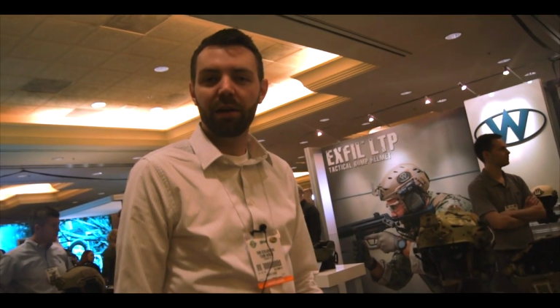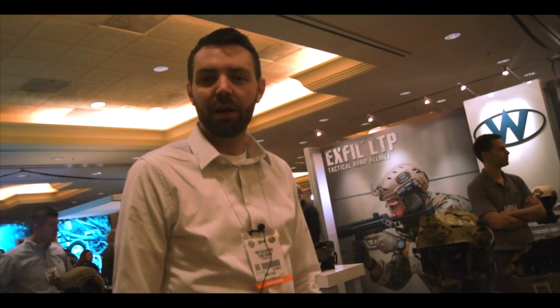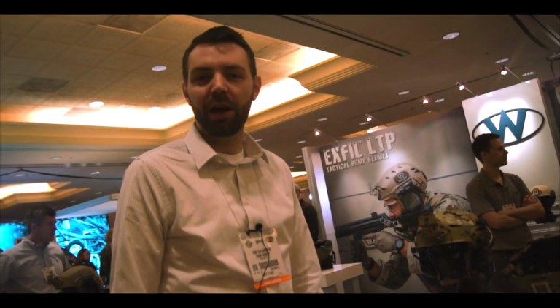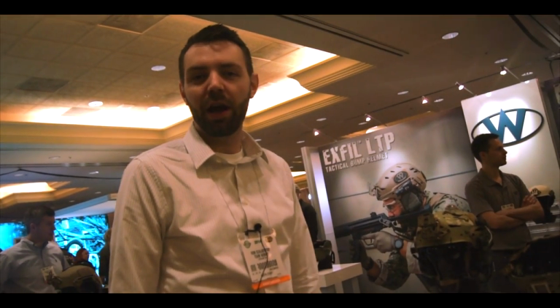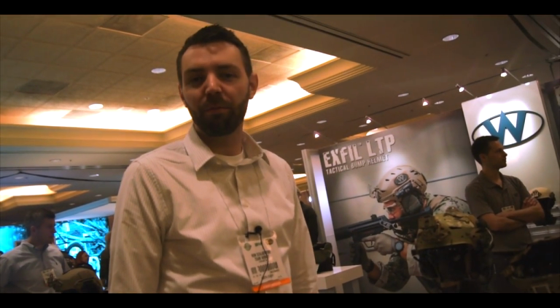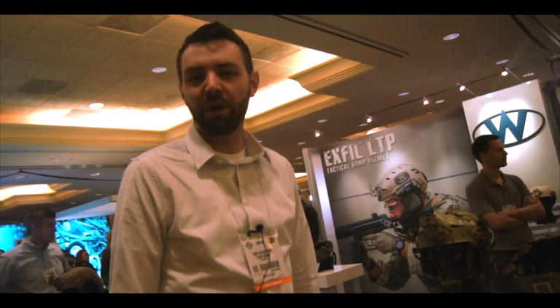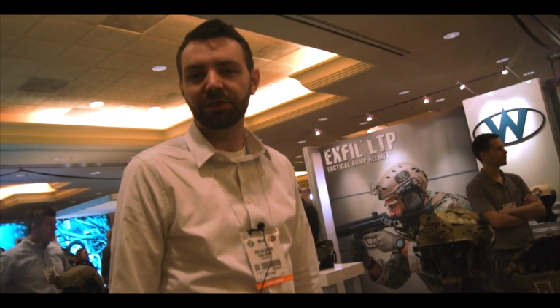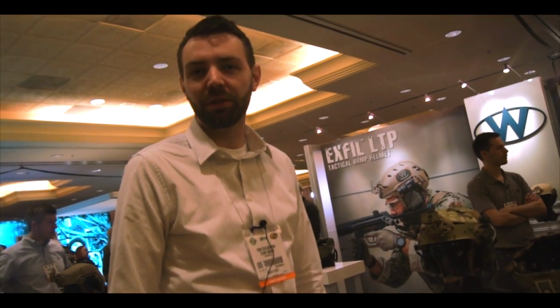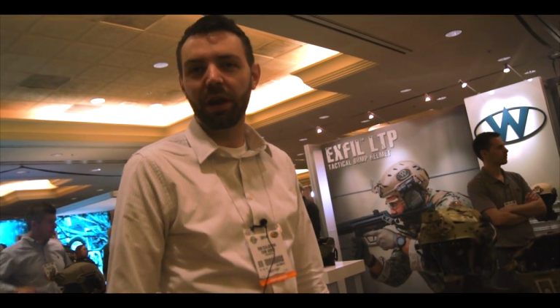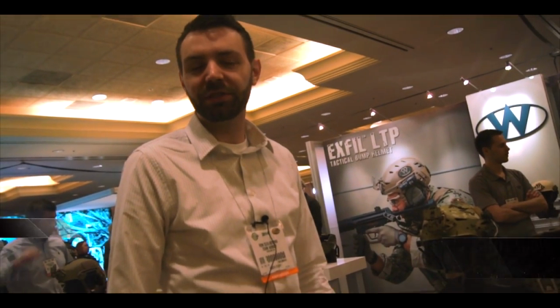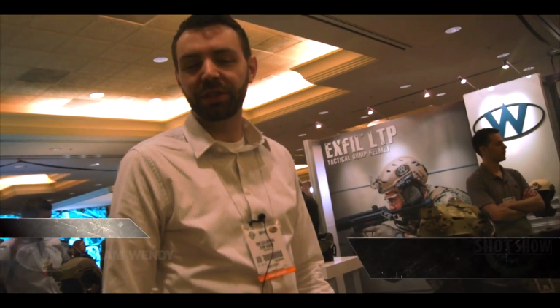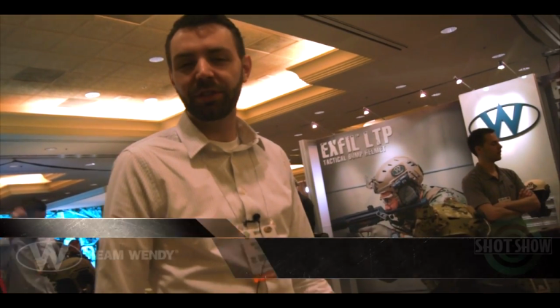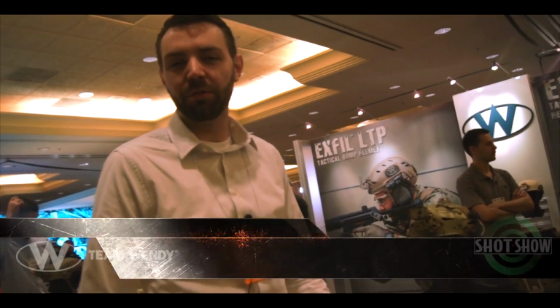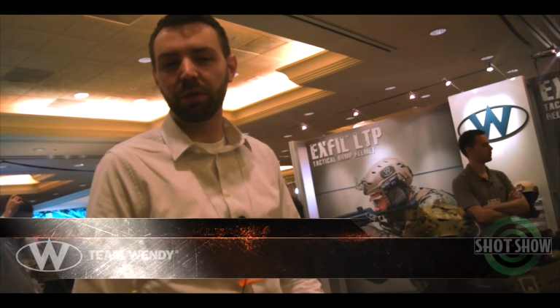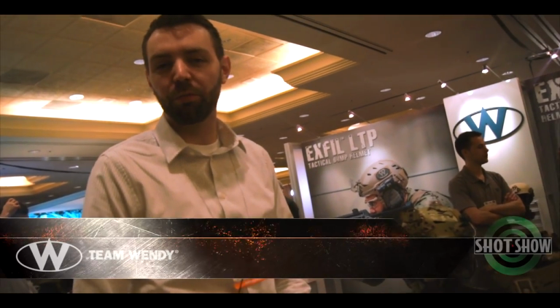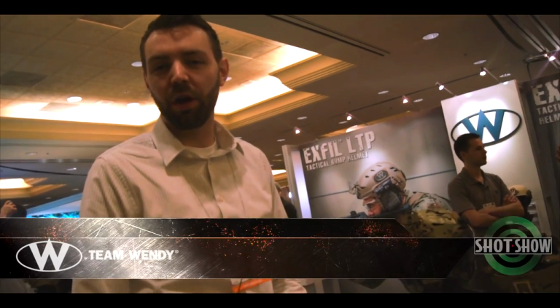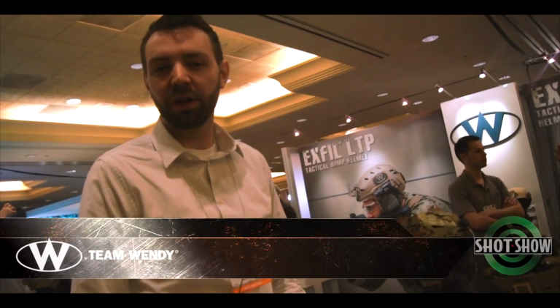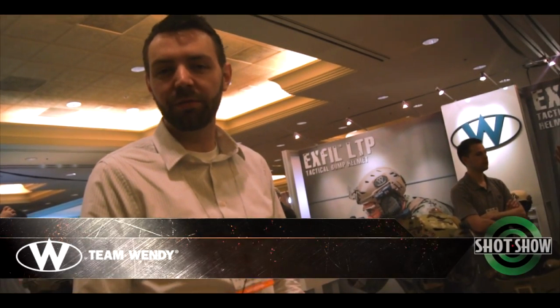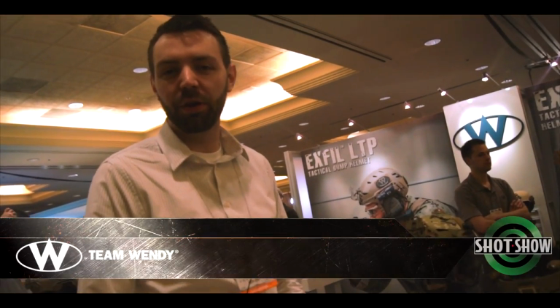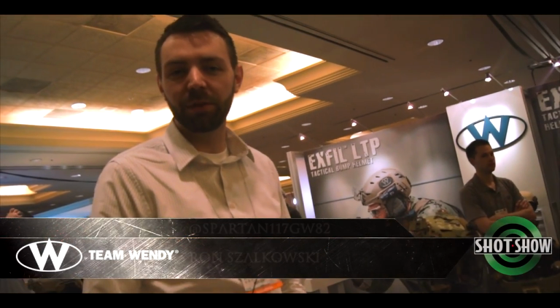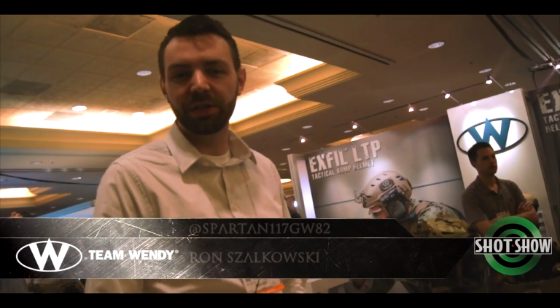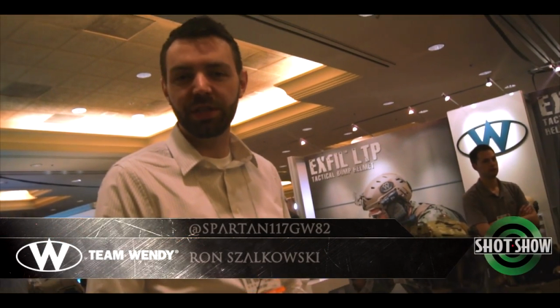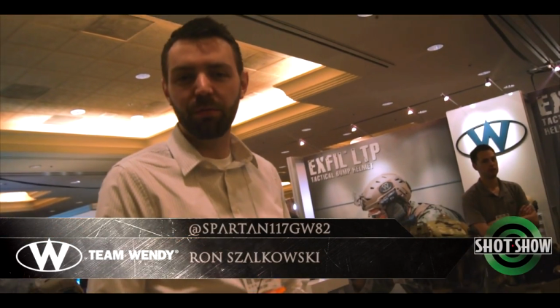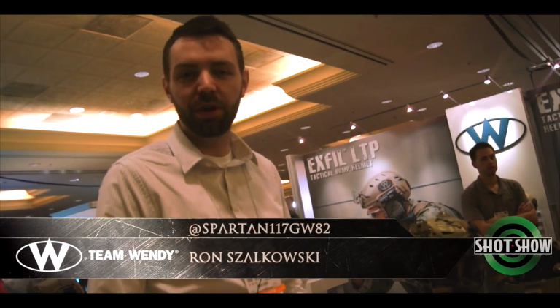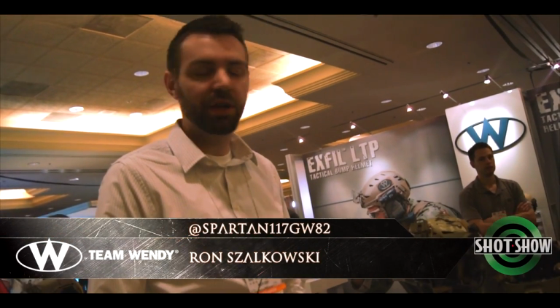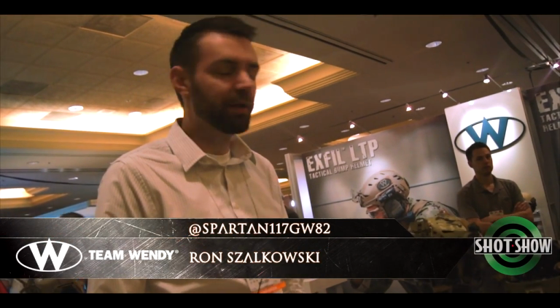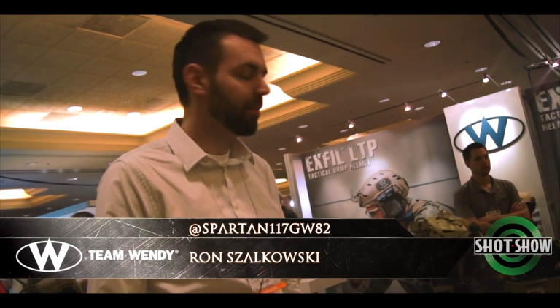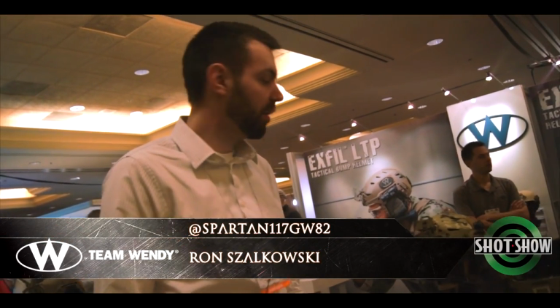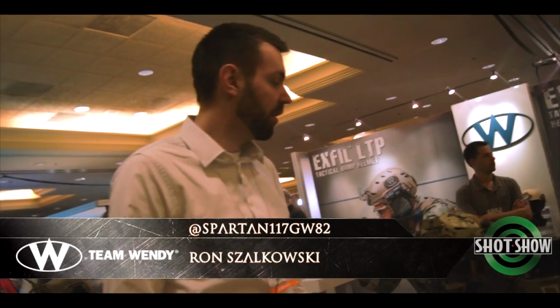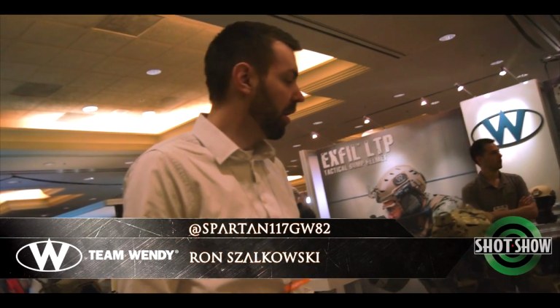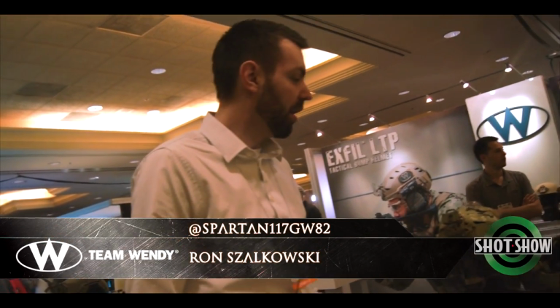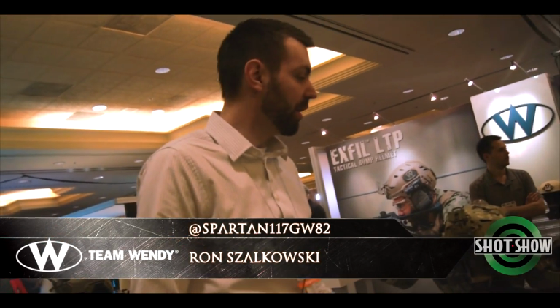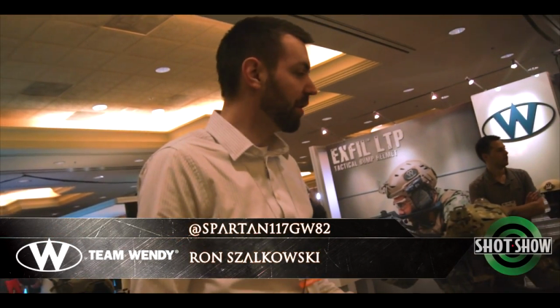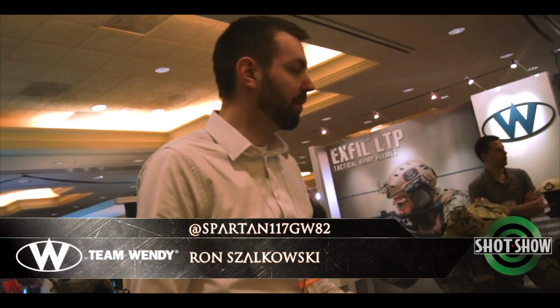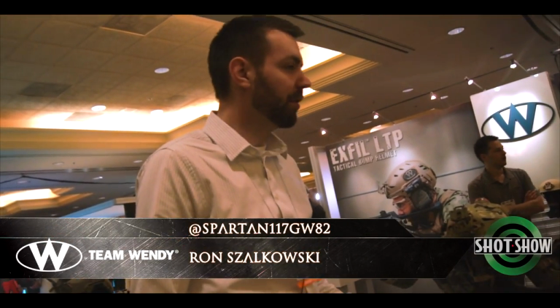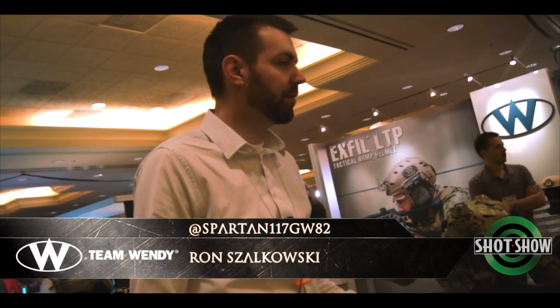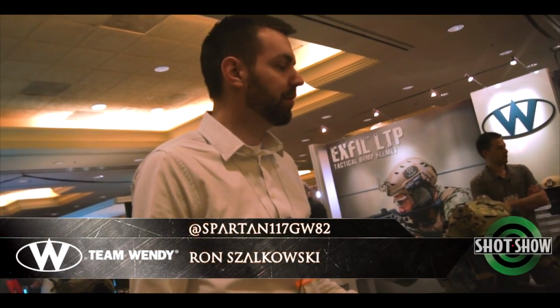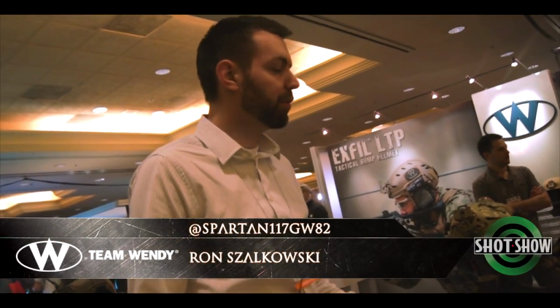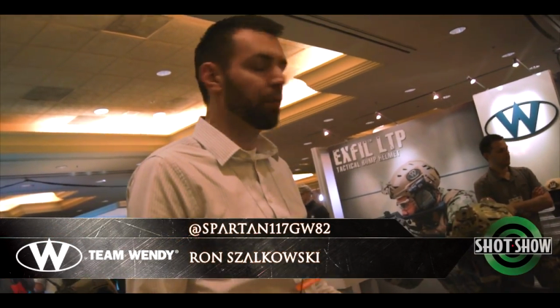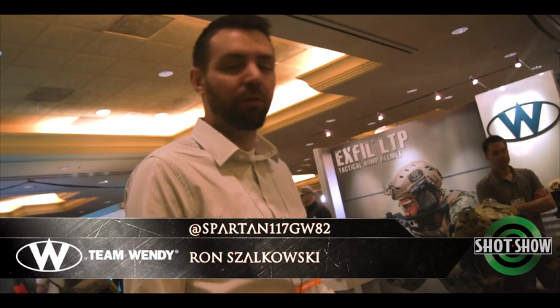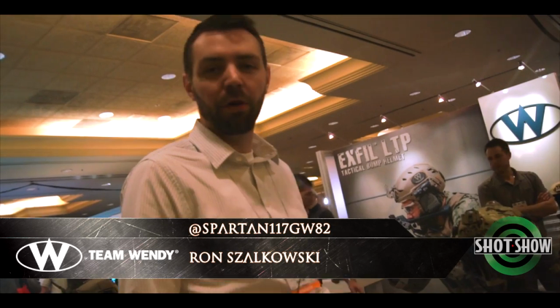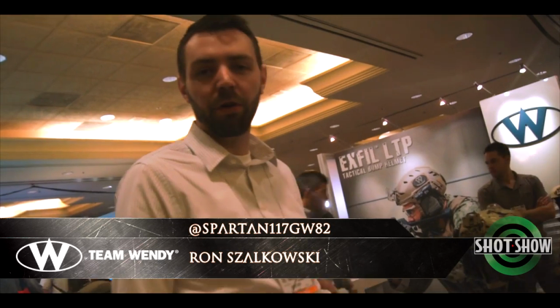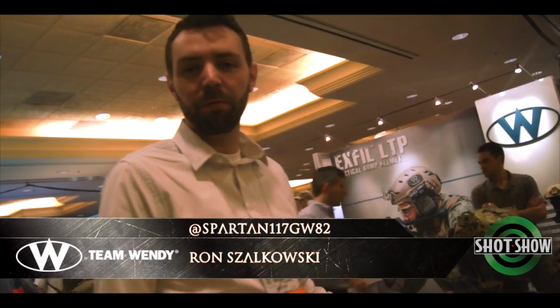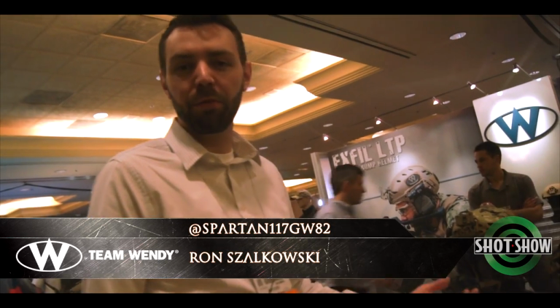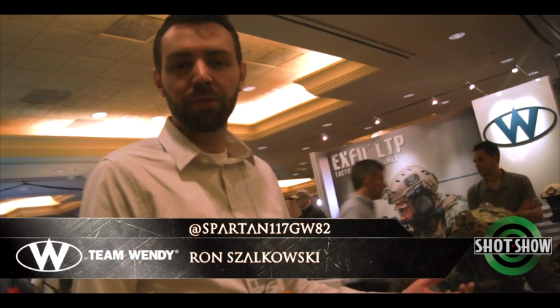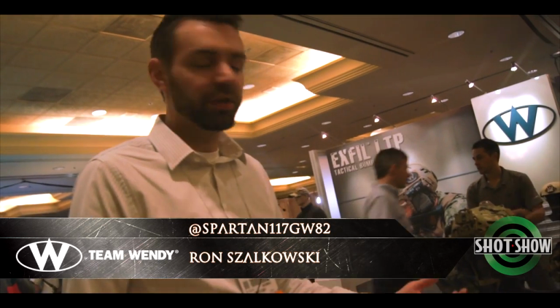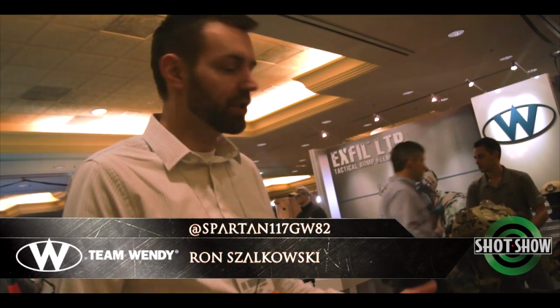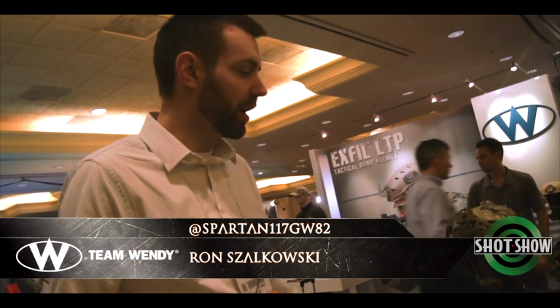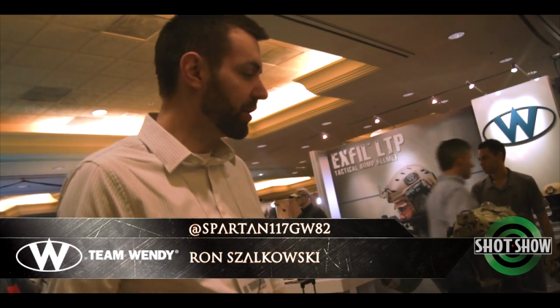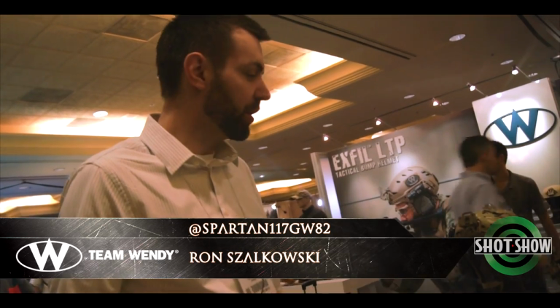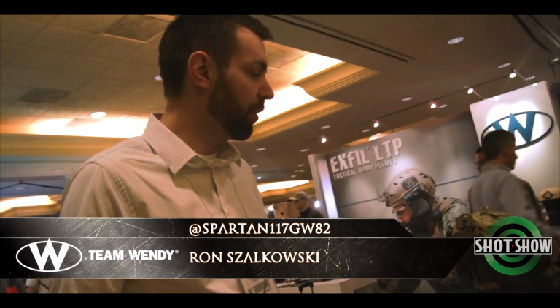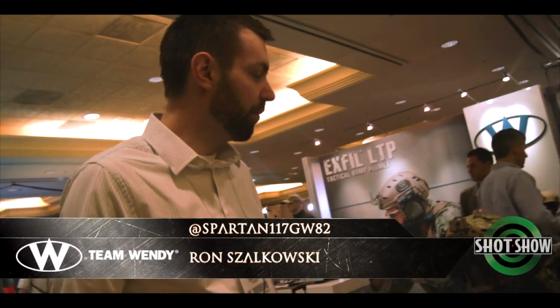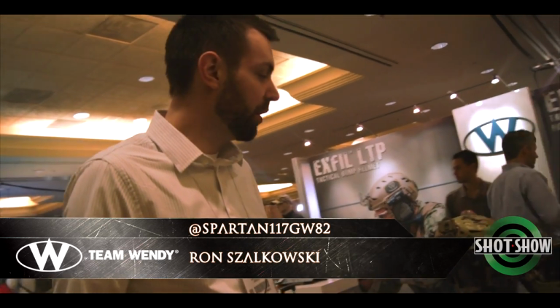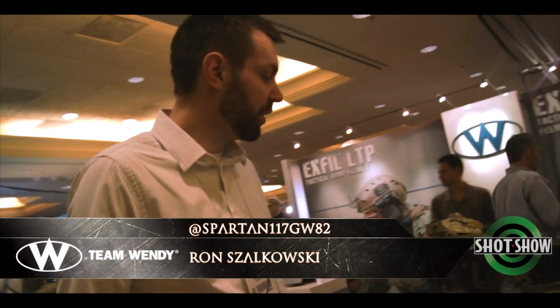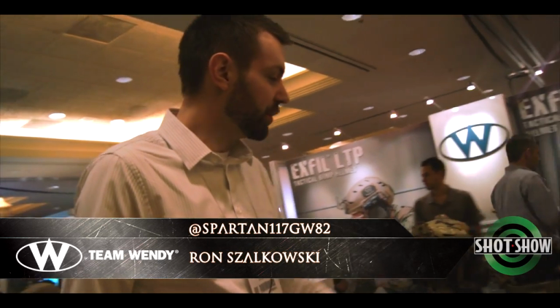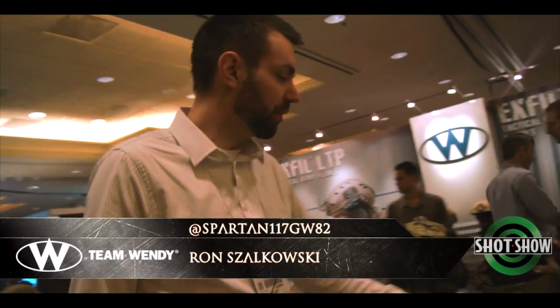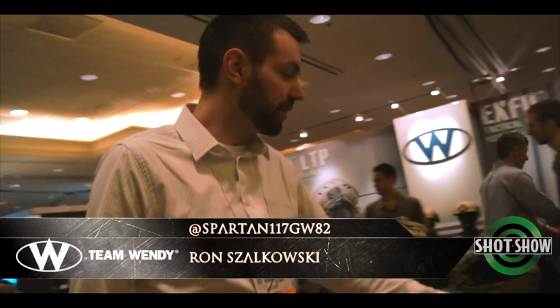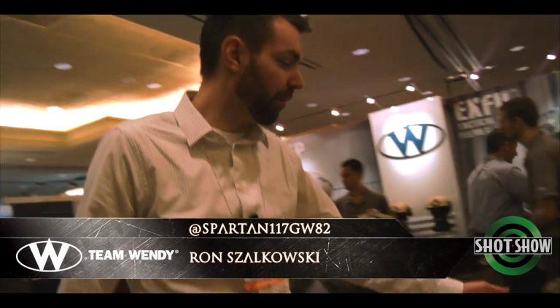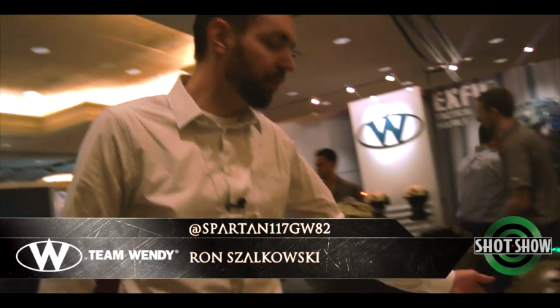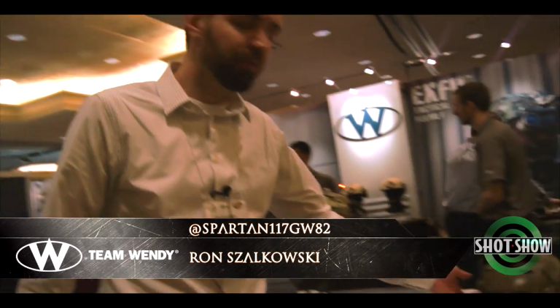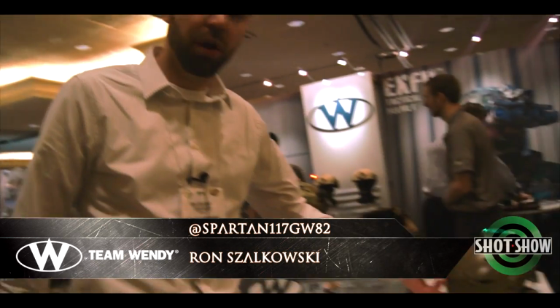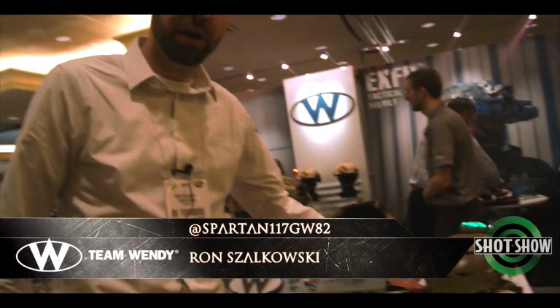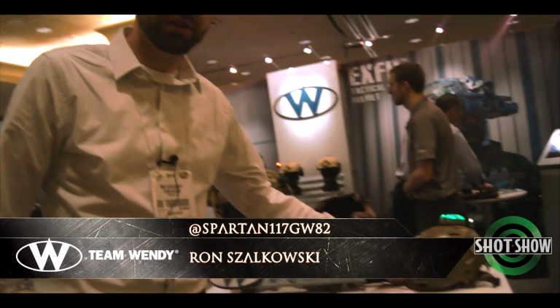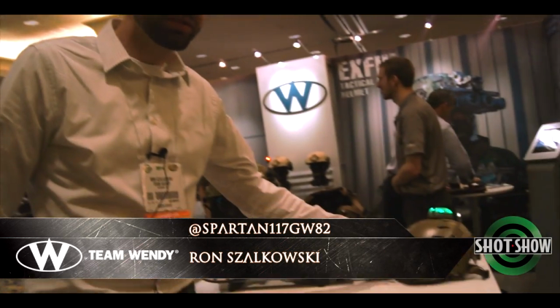Hi, I'm Ron Zolkowski, Director of Product Development at Team Wendy, here giving a tour of our booth at SHOT Show to show some of our new products.